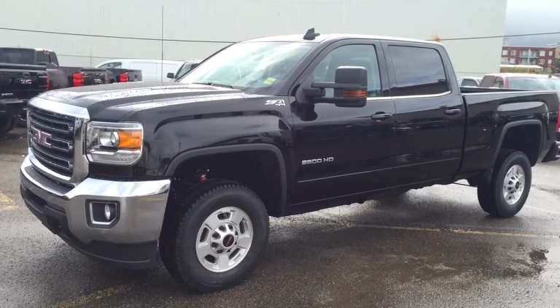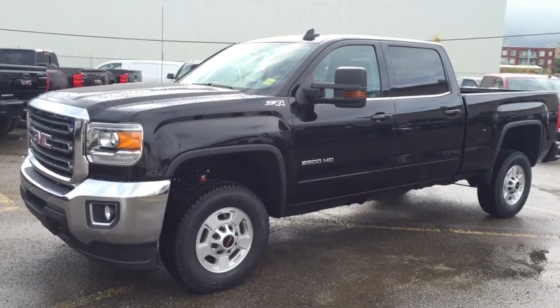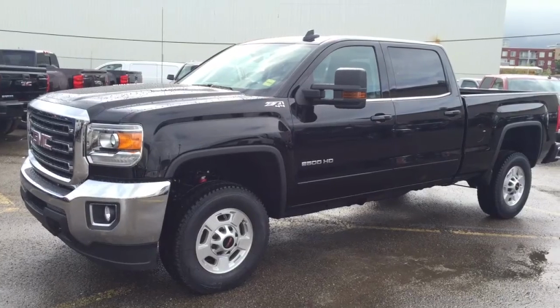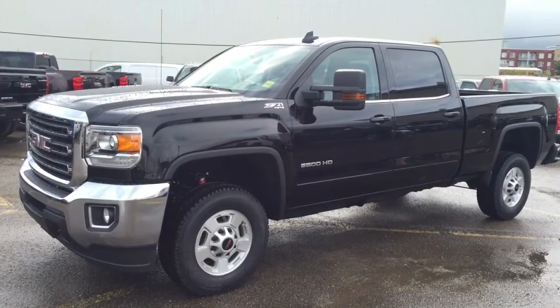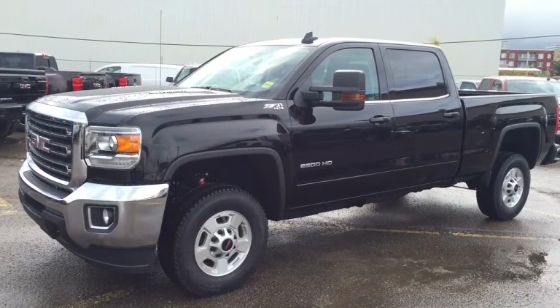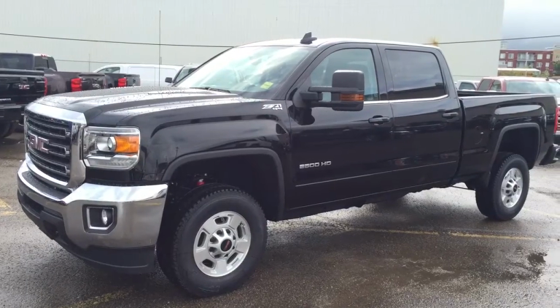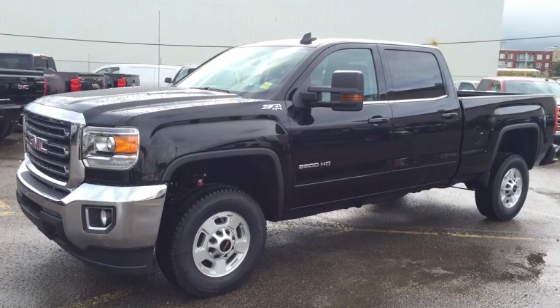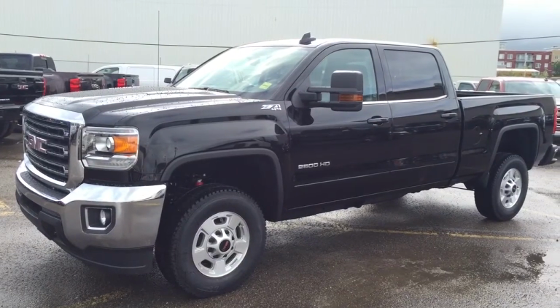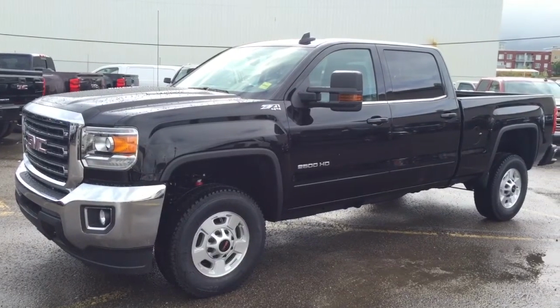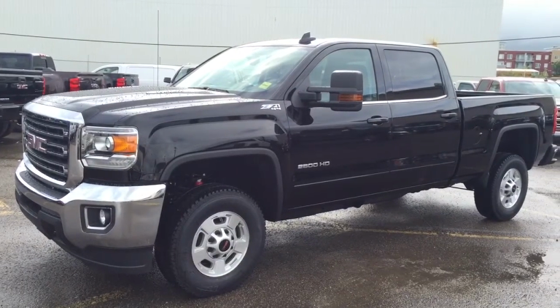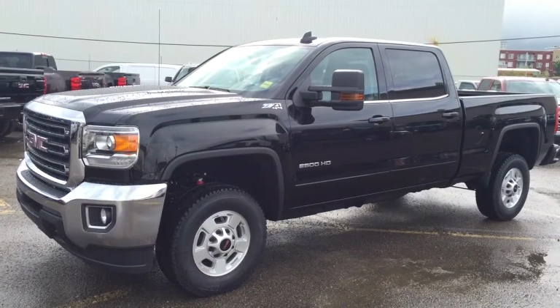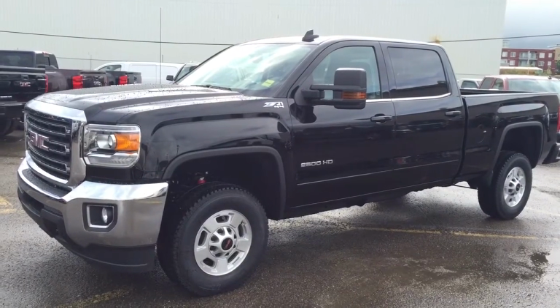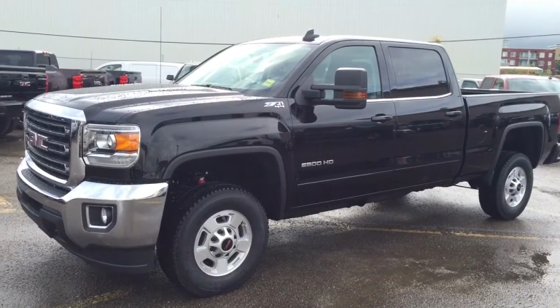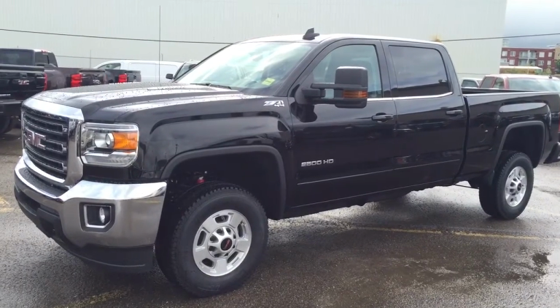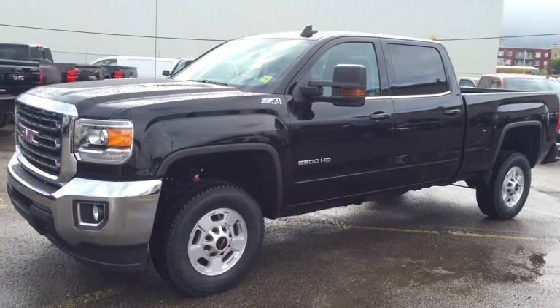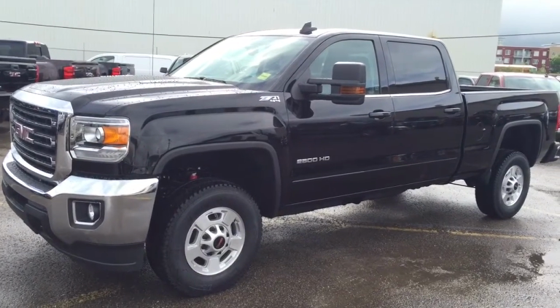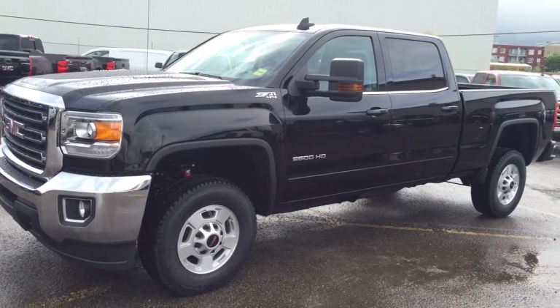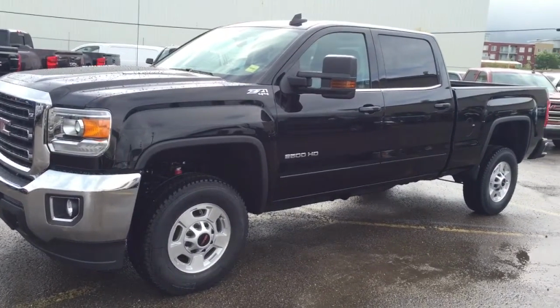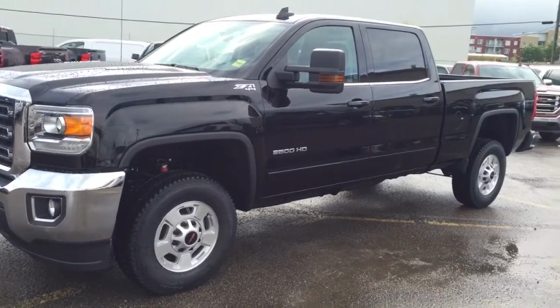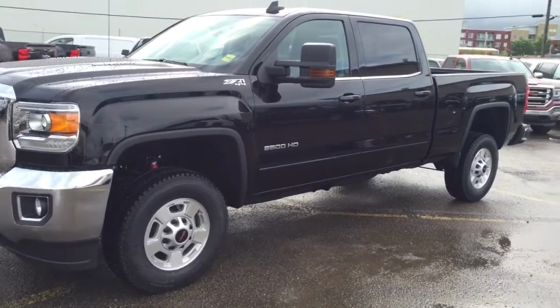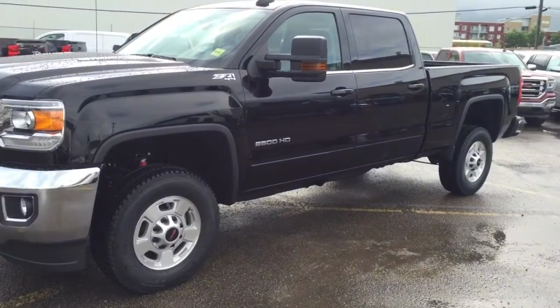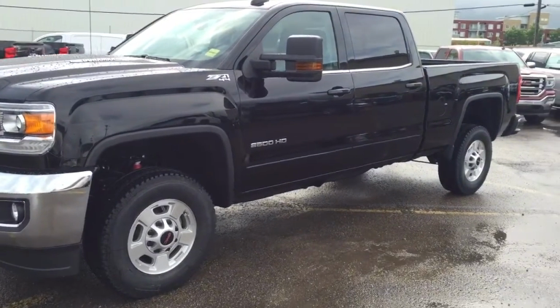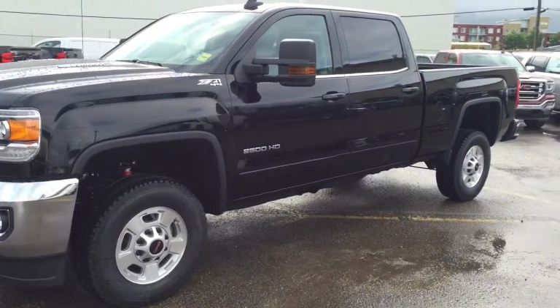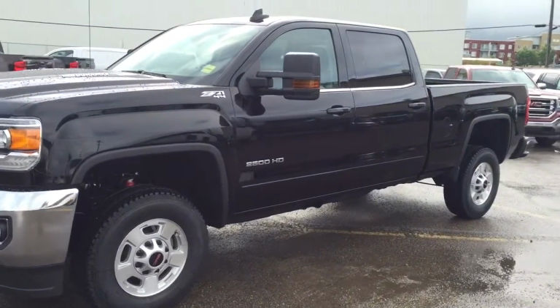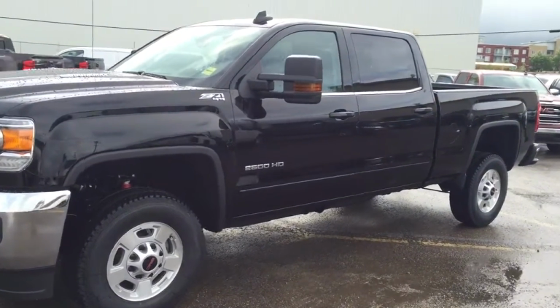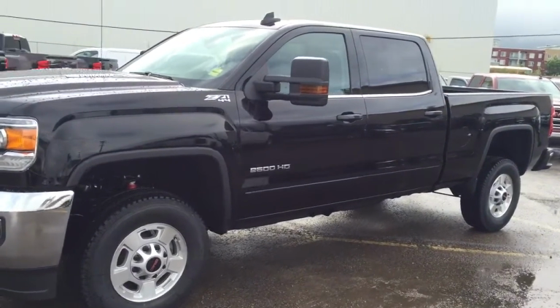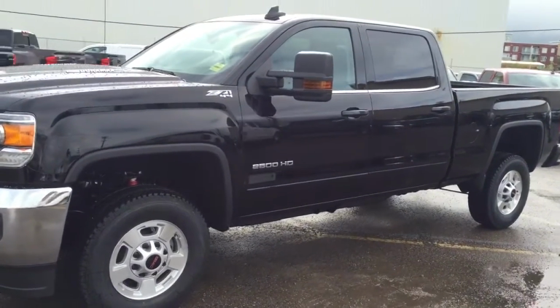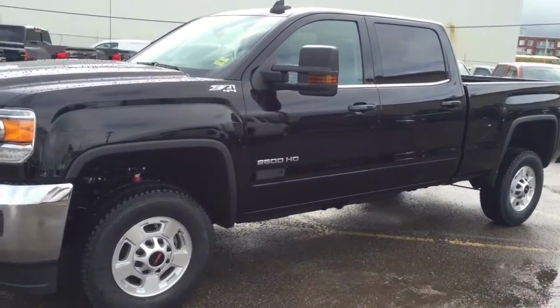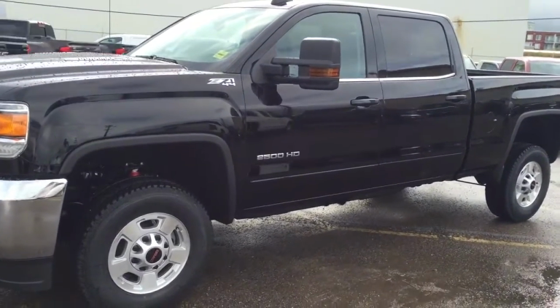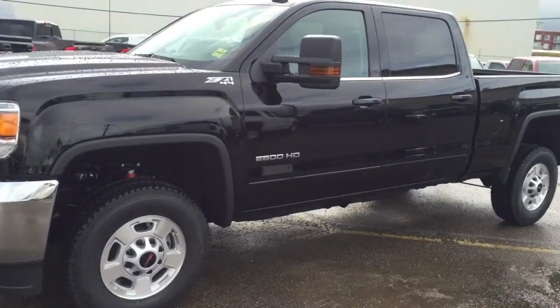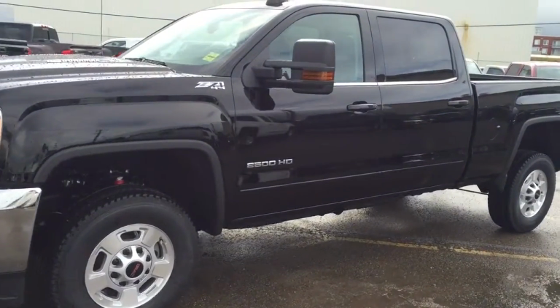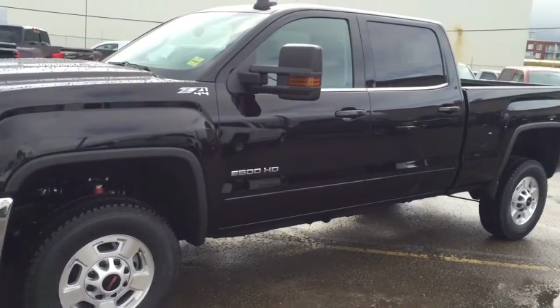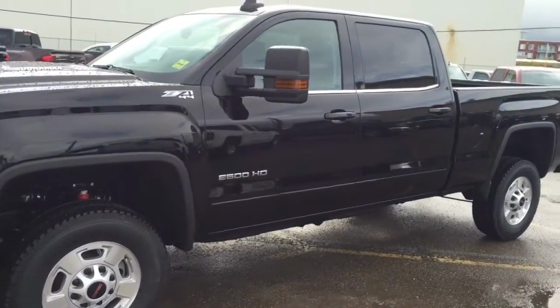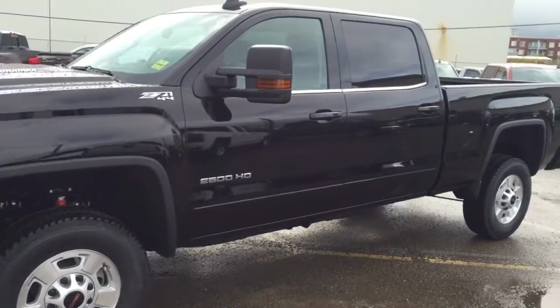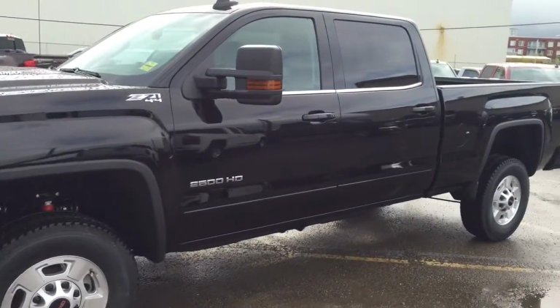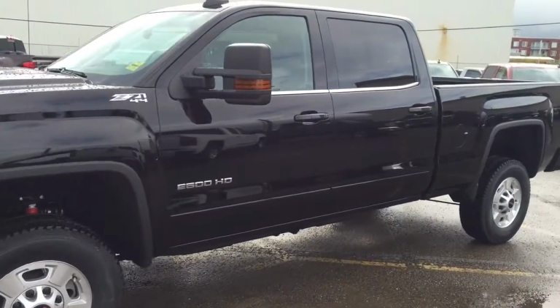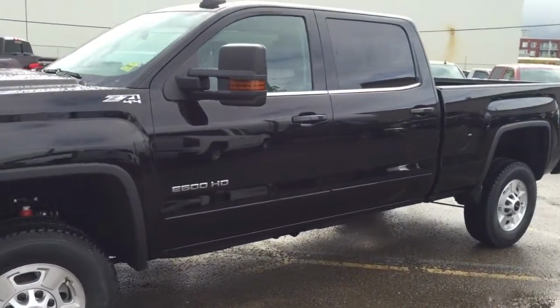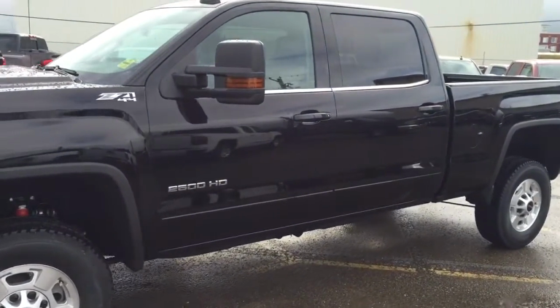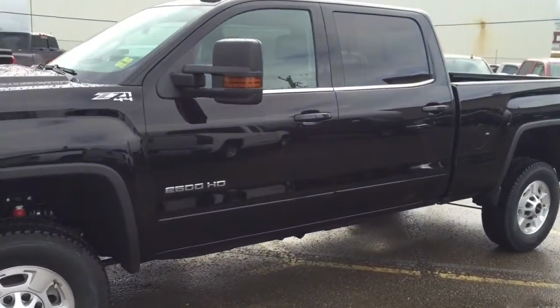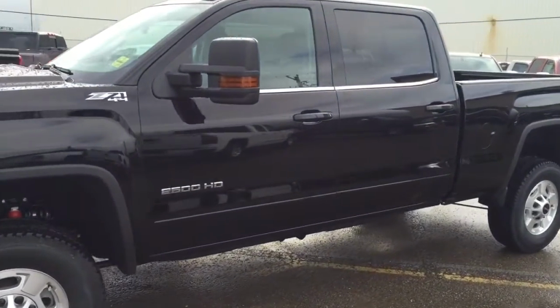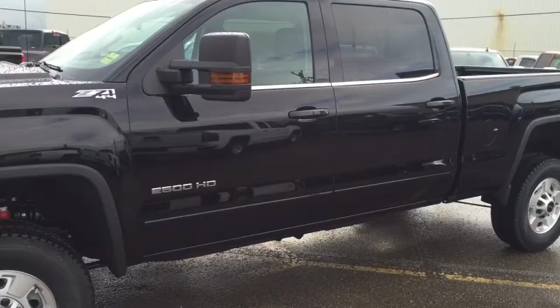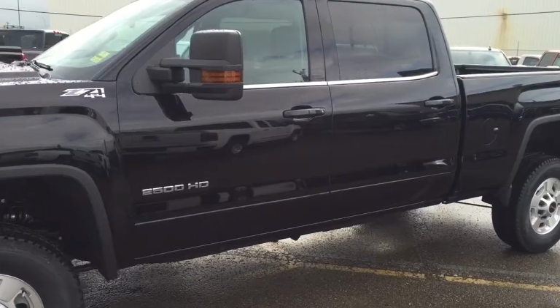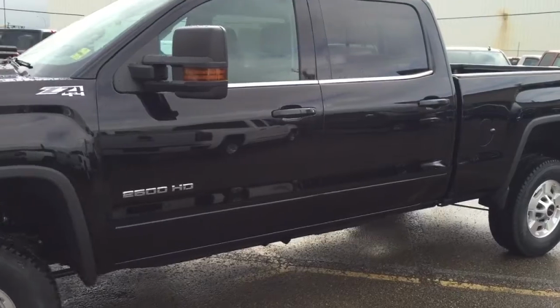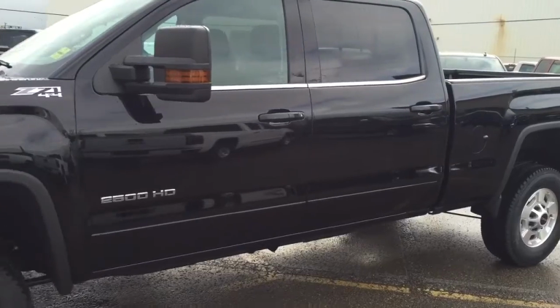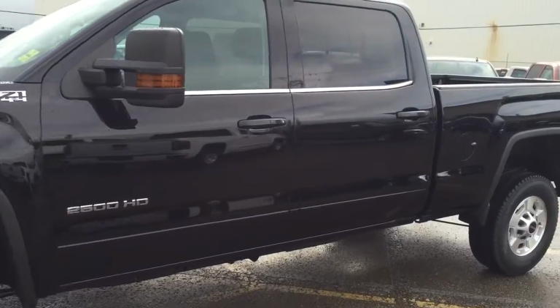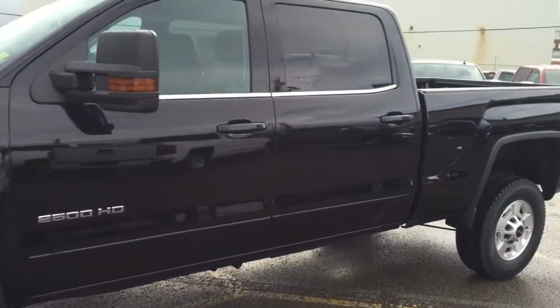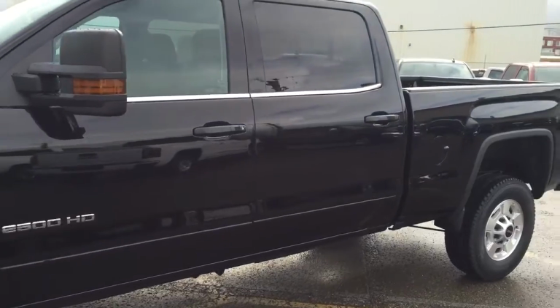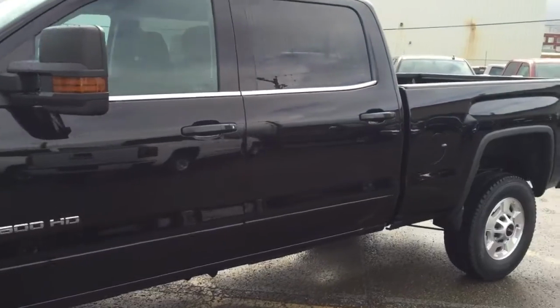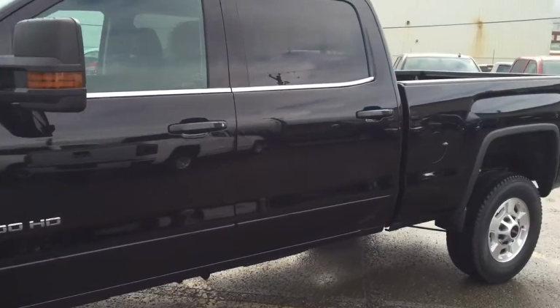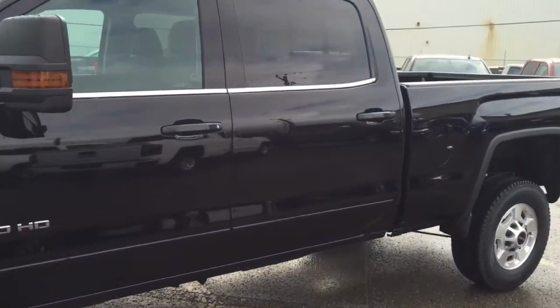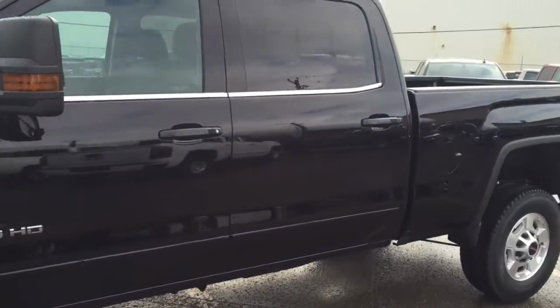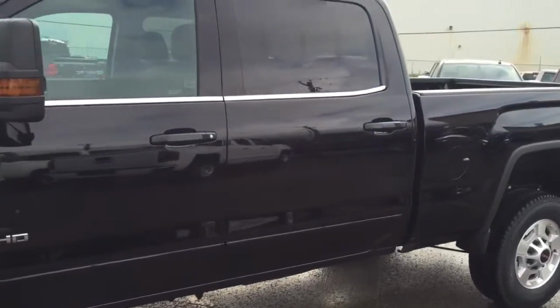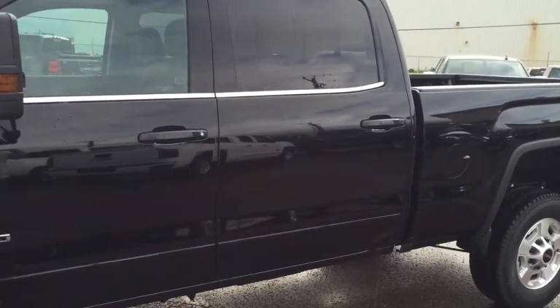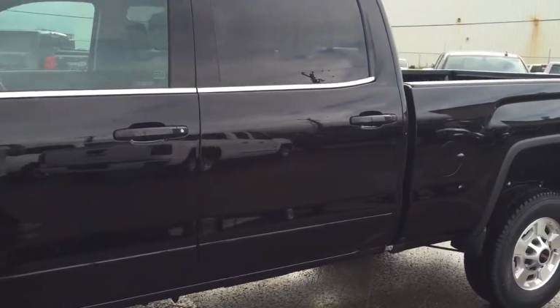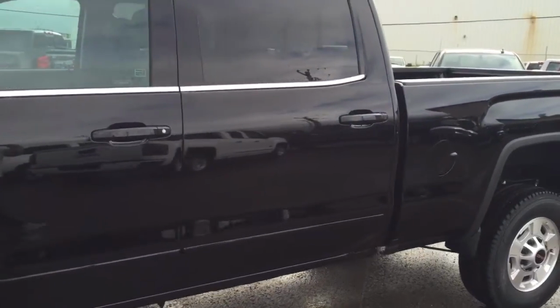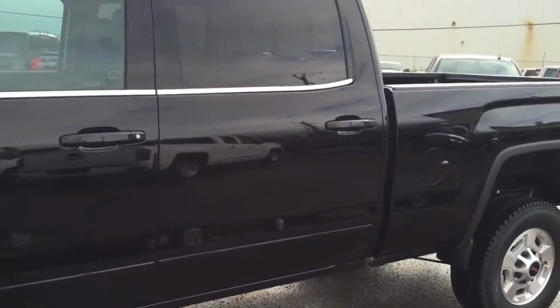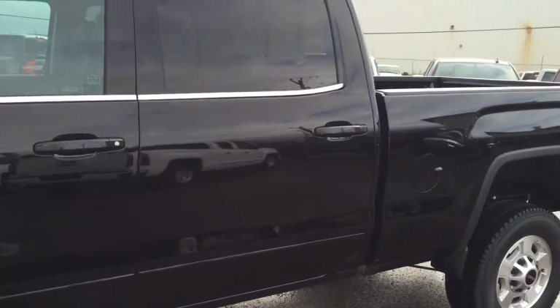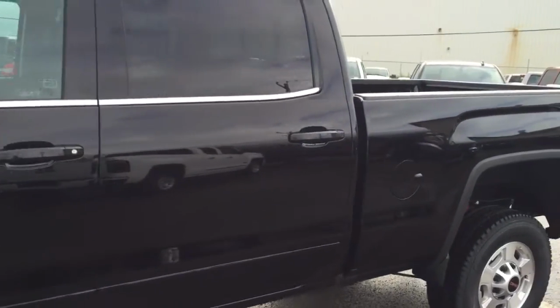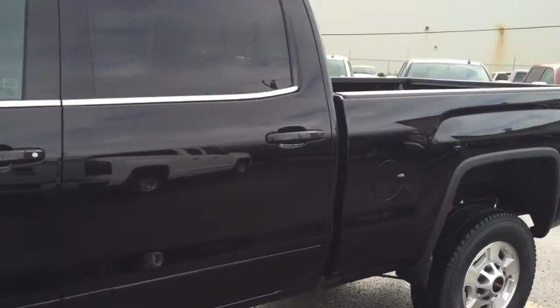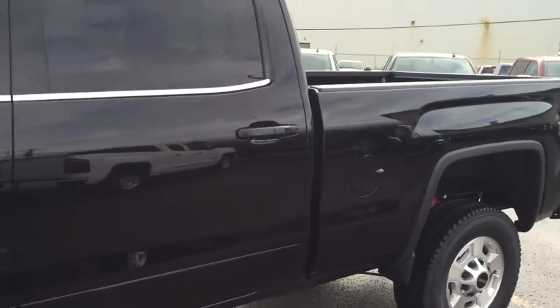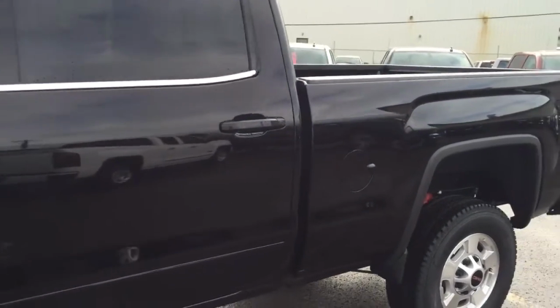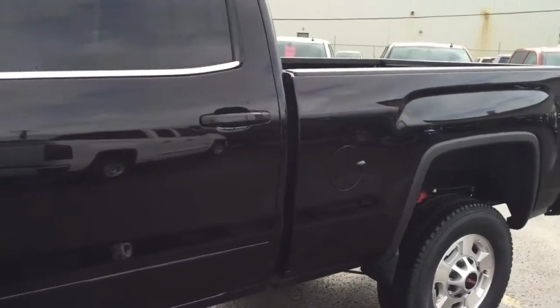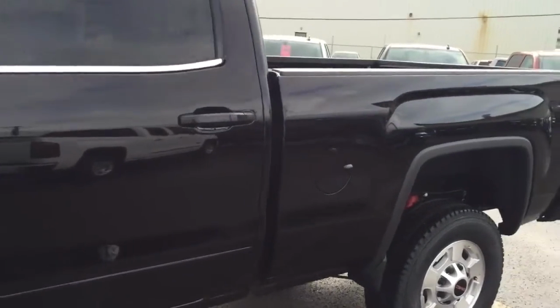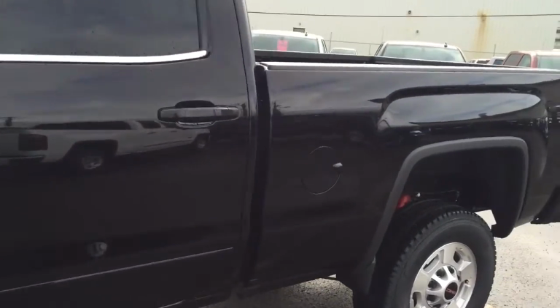Welcome to Davis Chevrolet. This is the 2016 GMC Sierra 2500 Heavy Duty in the color black.